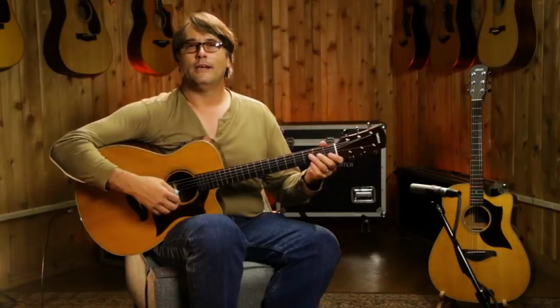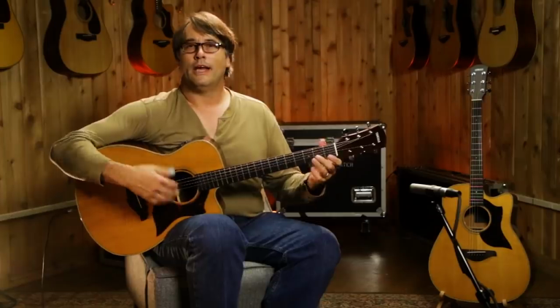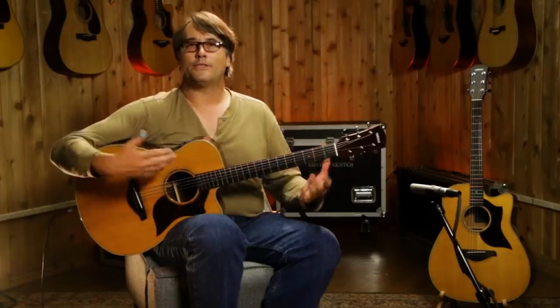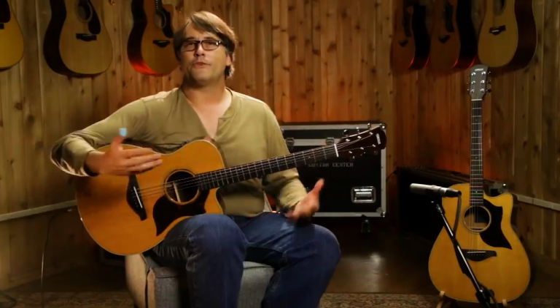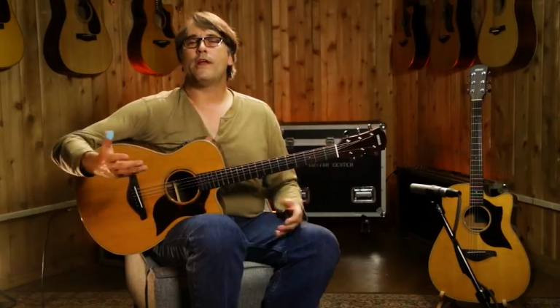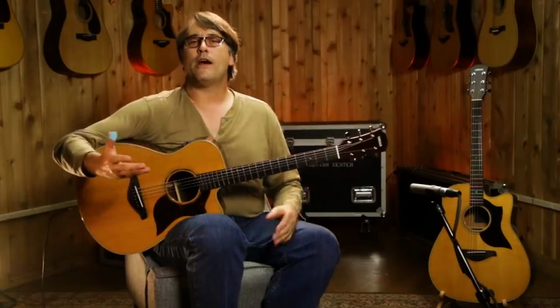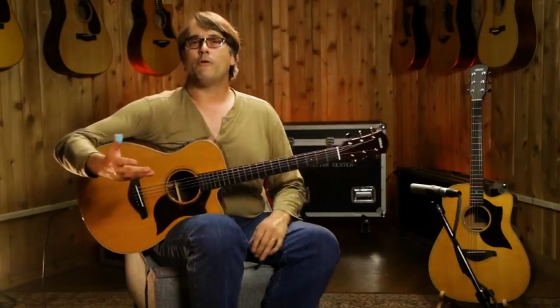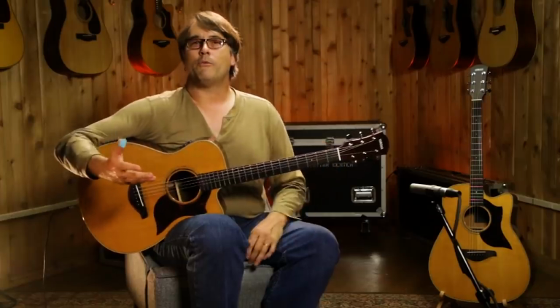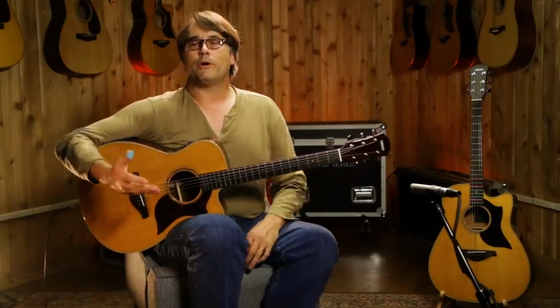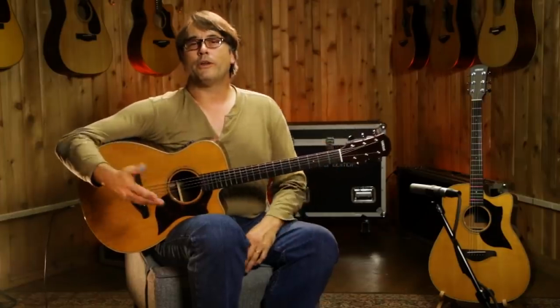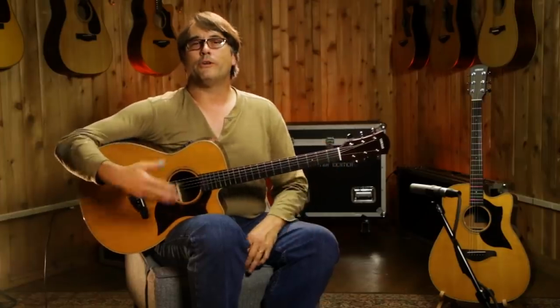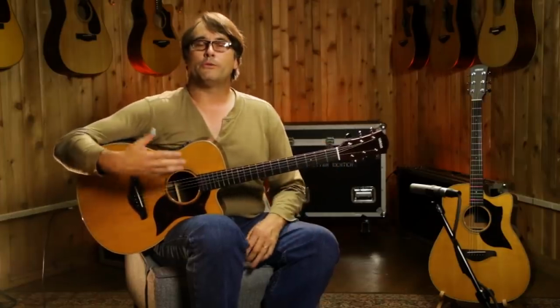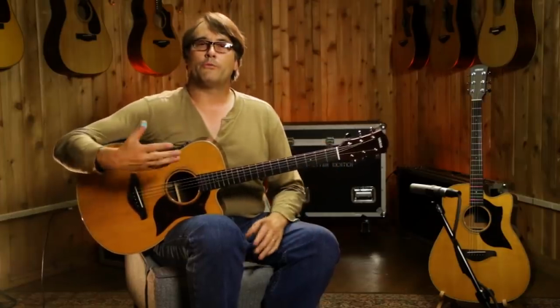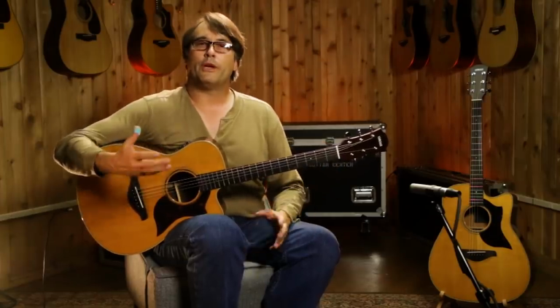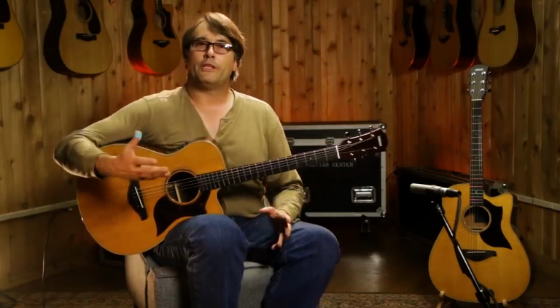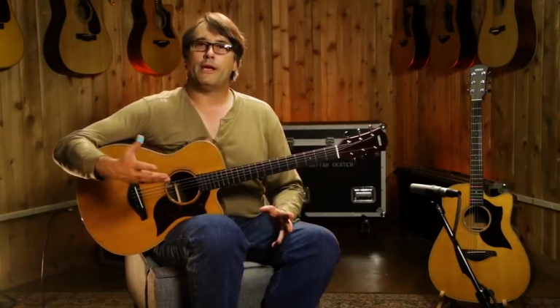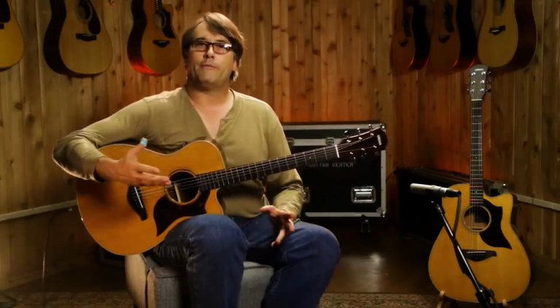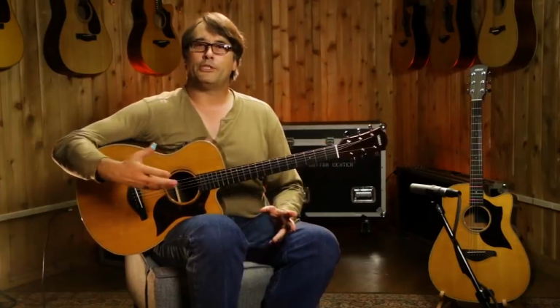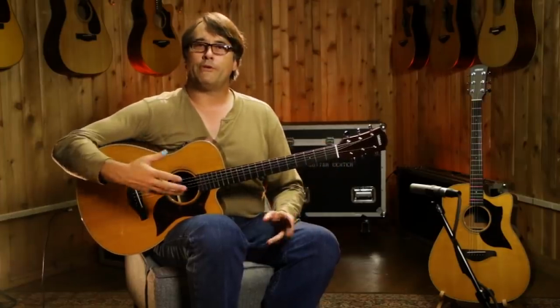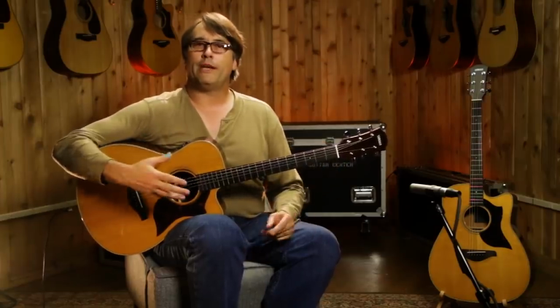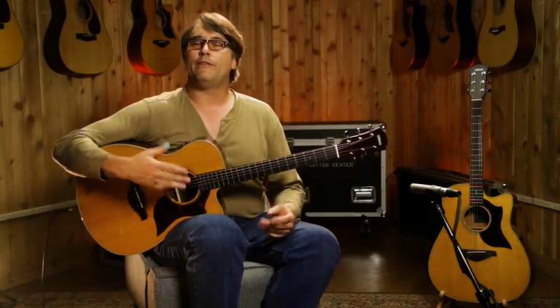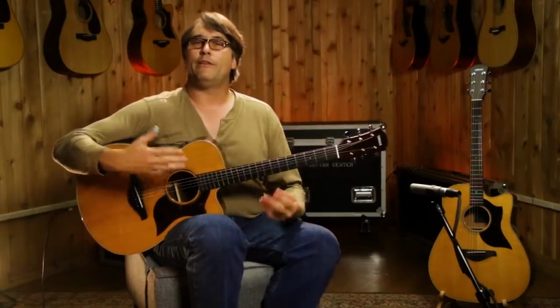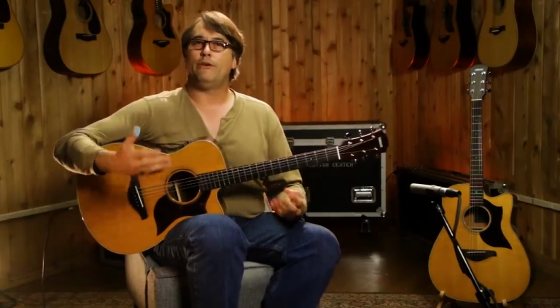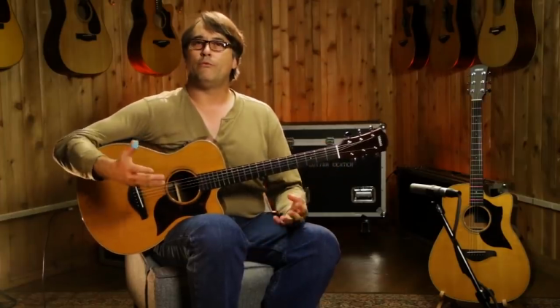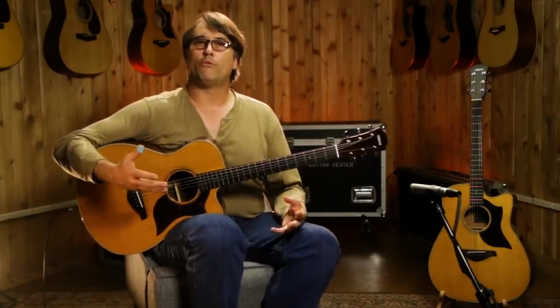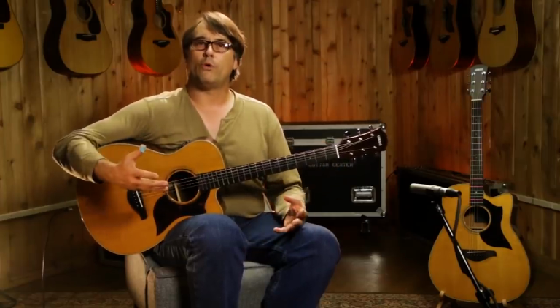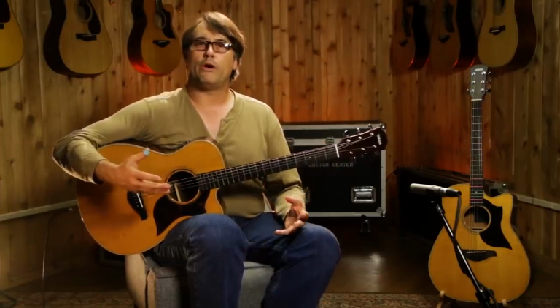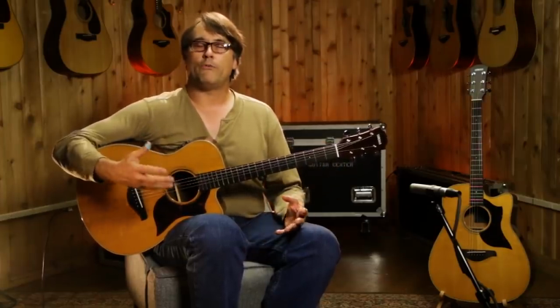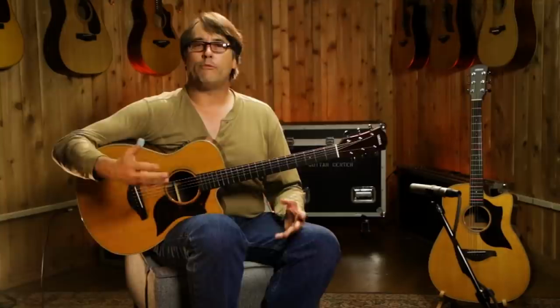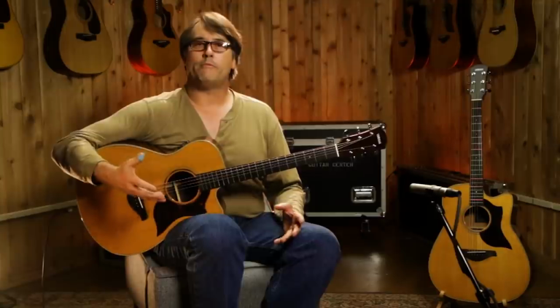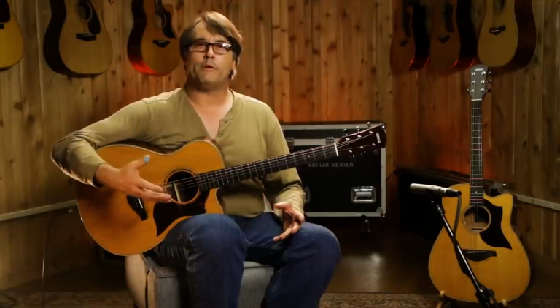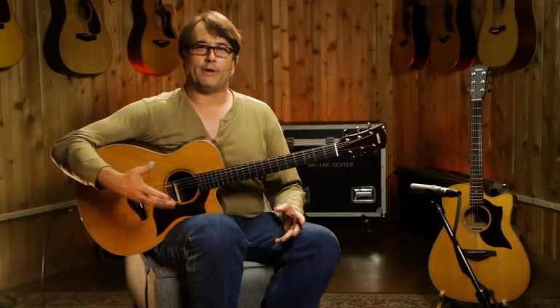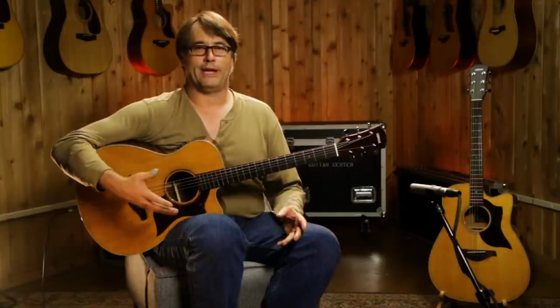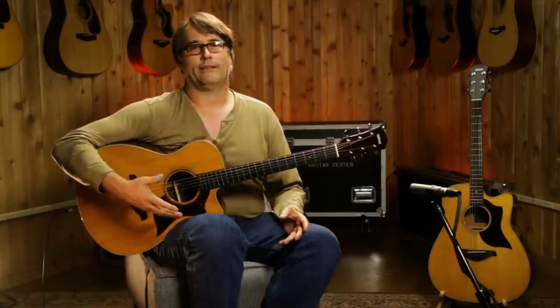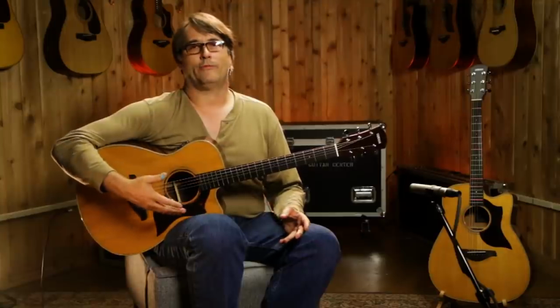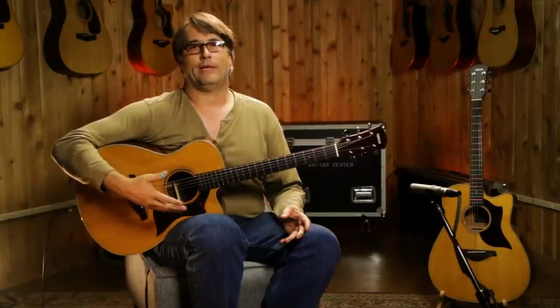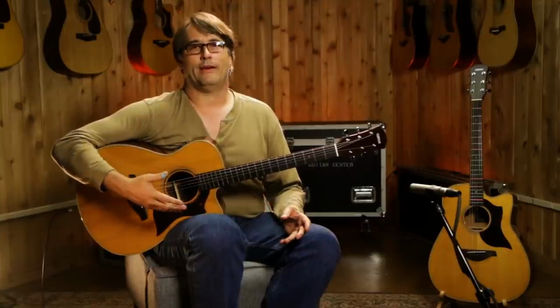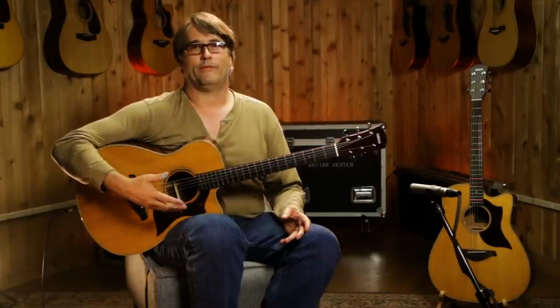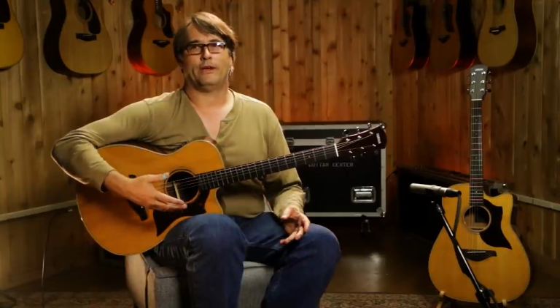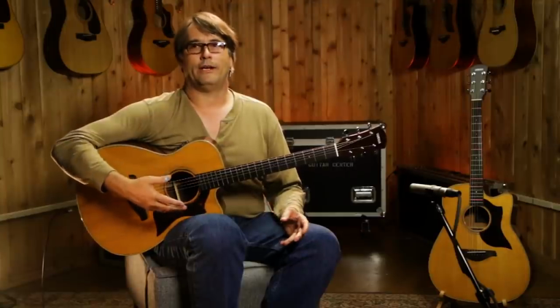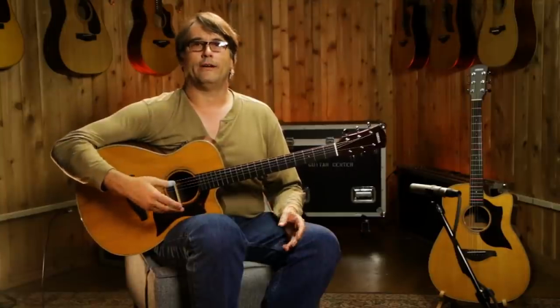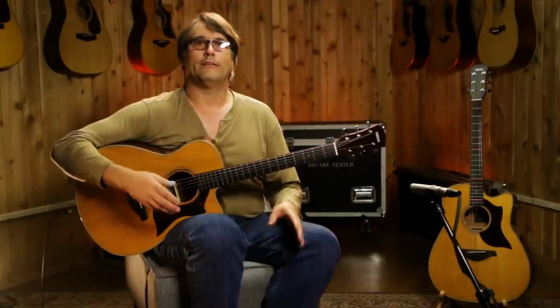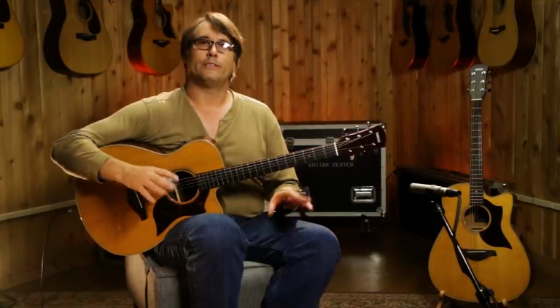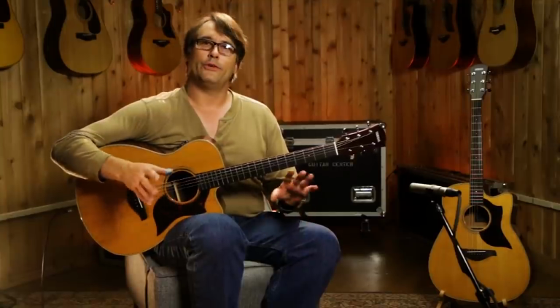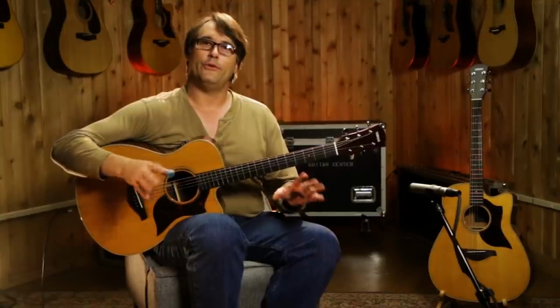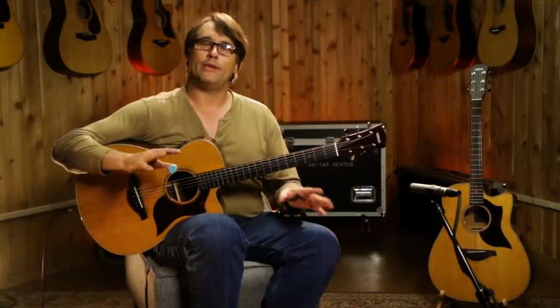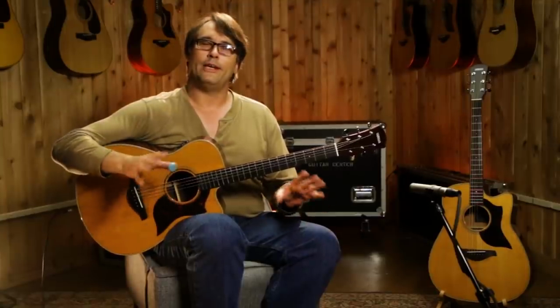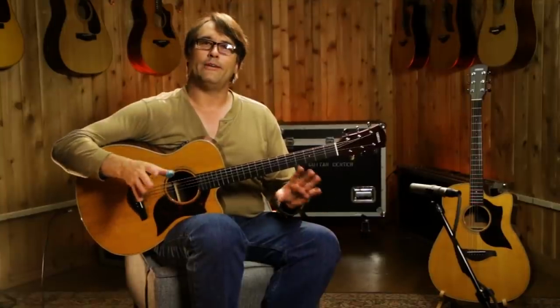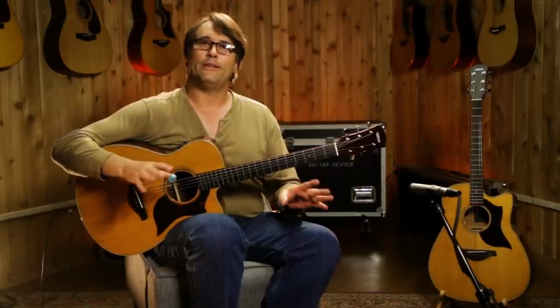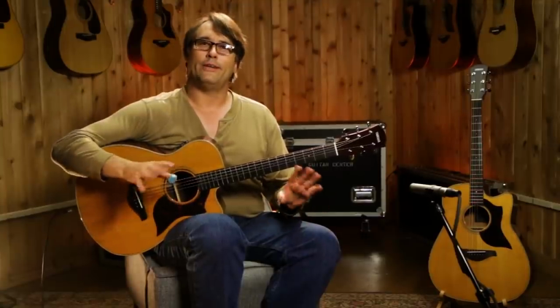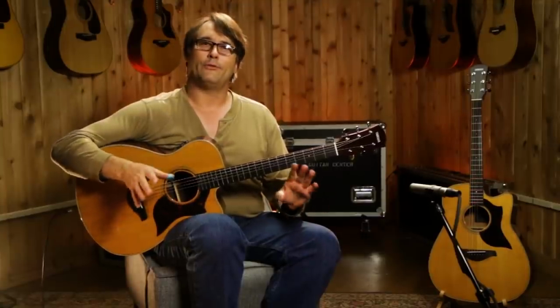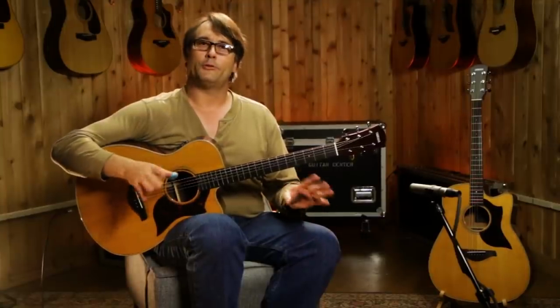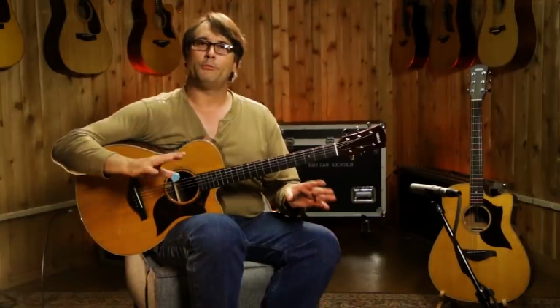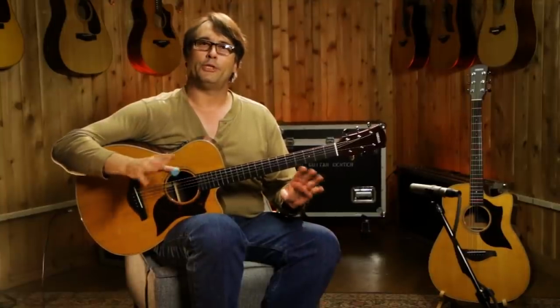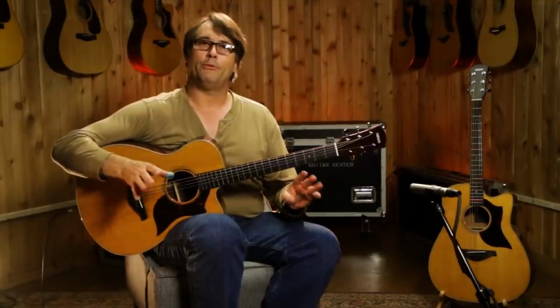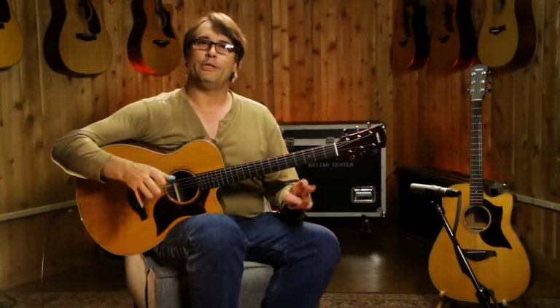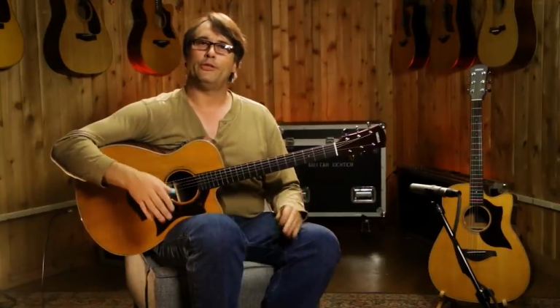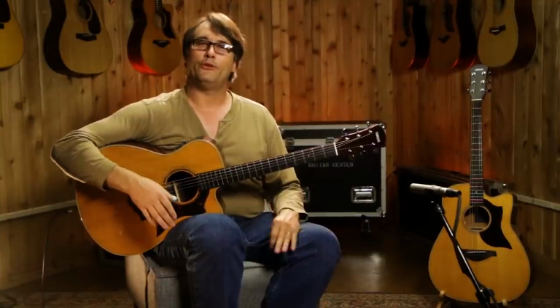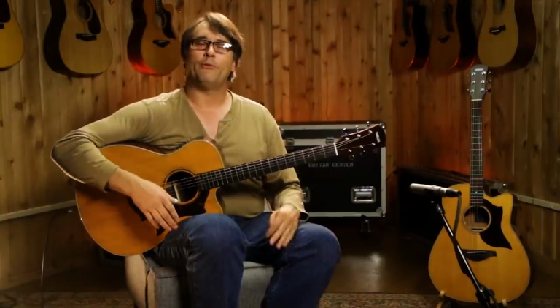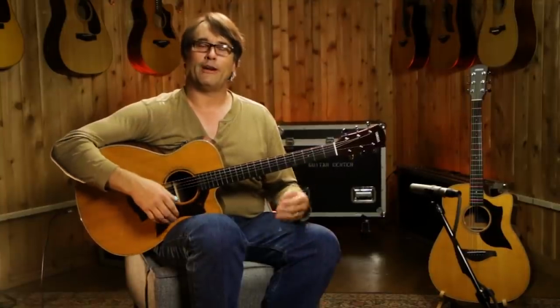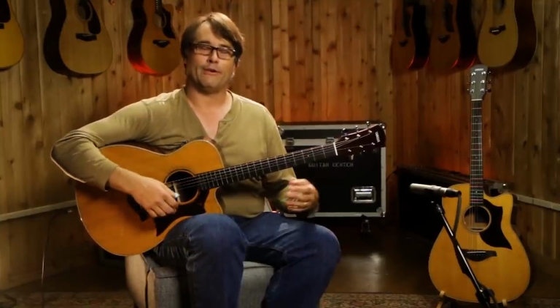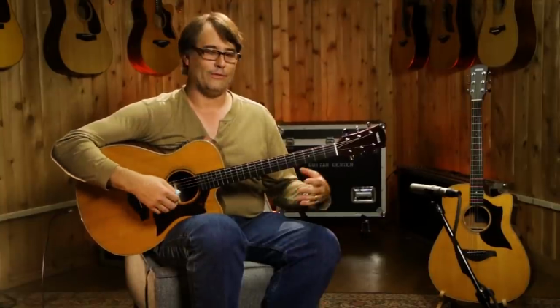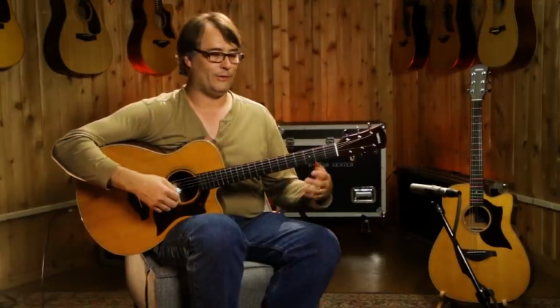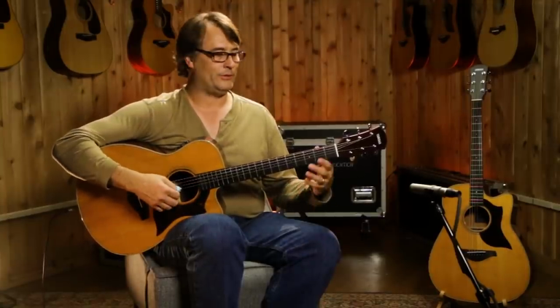Now we're going to demonstrate the Royer ribbon mic that we have on here, so you can hear the difference between the two microphones.